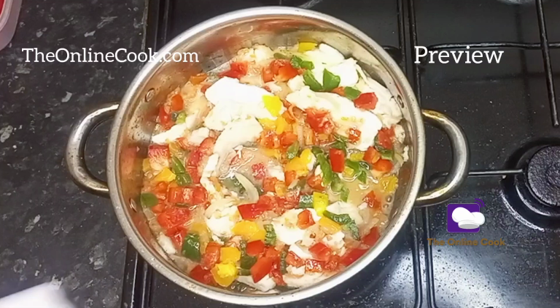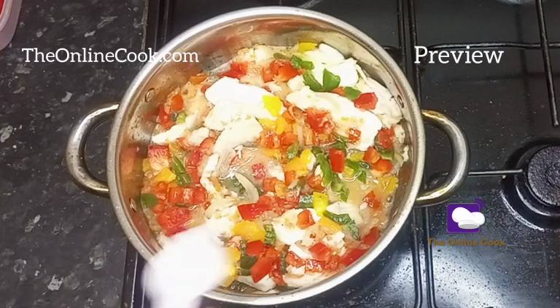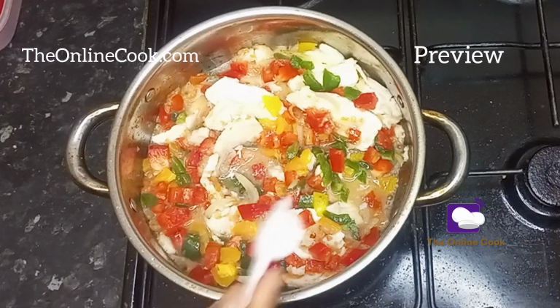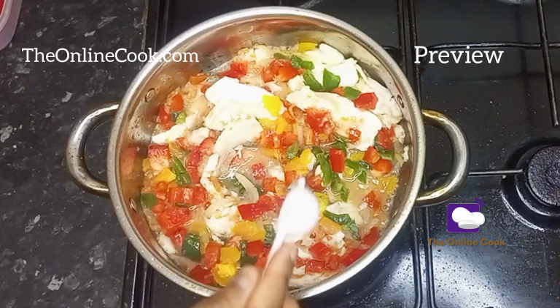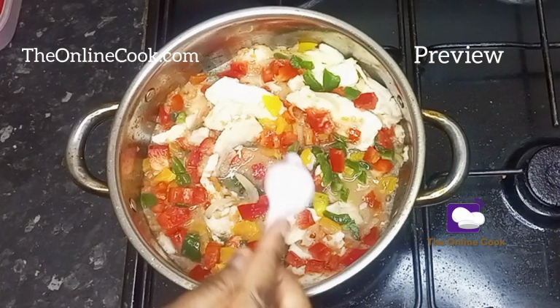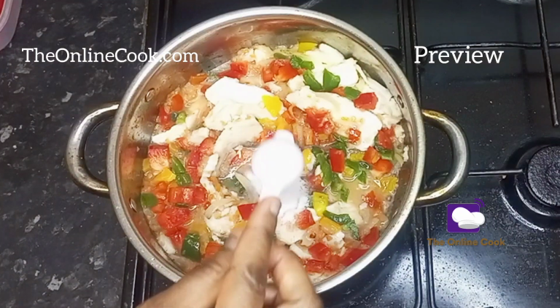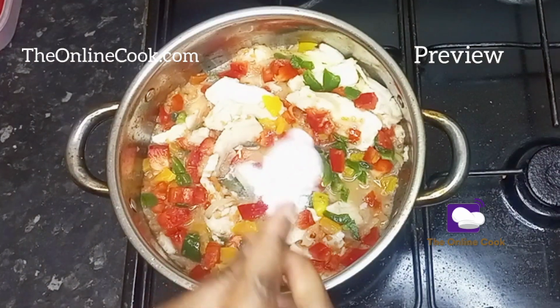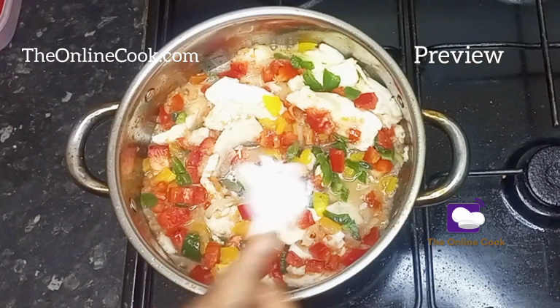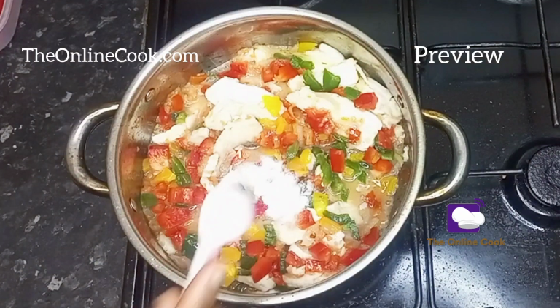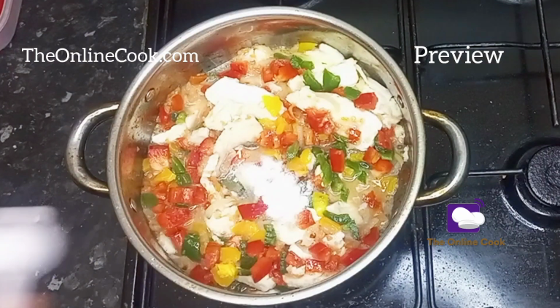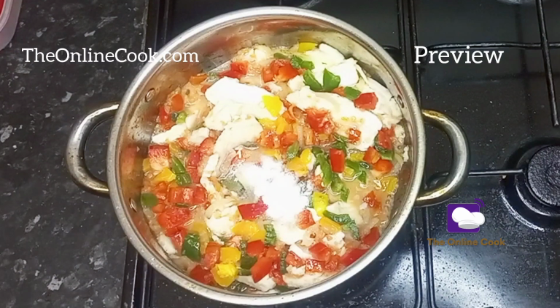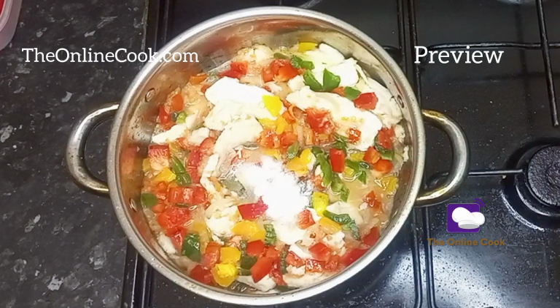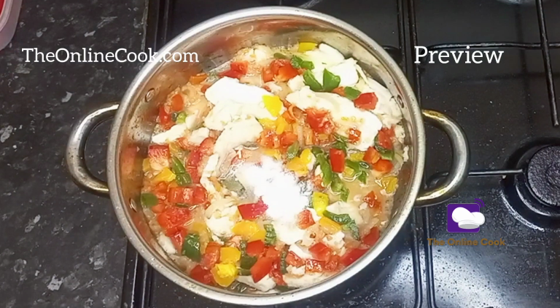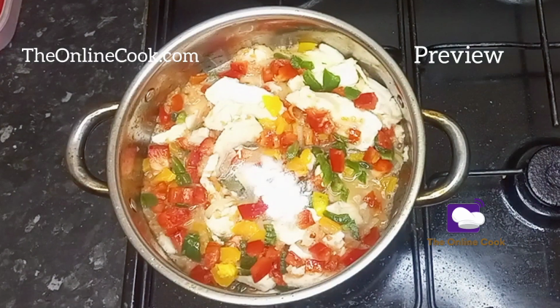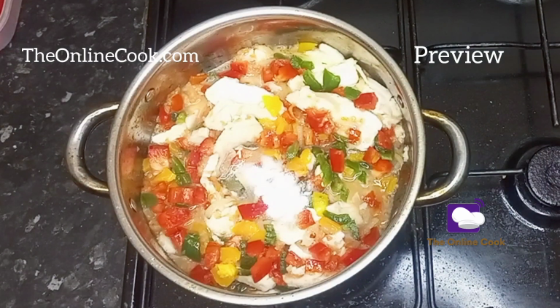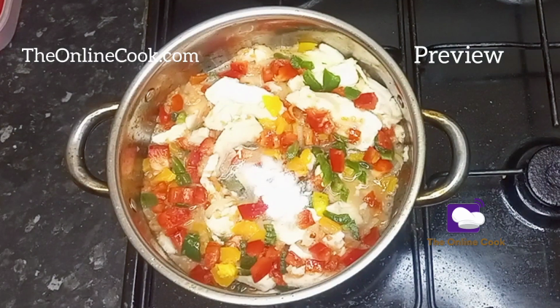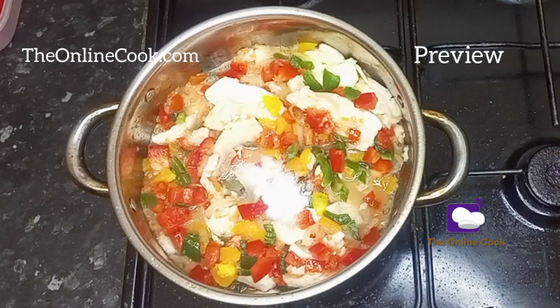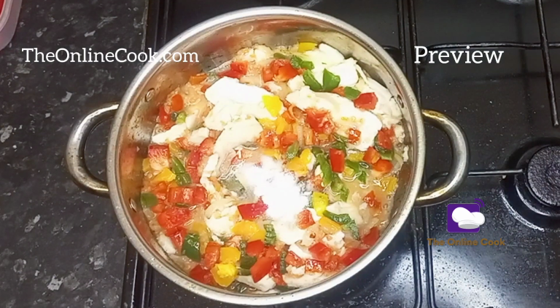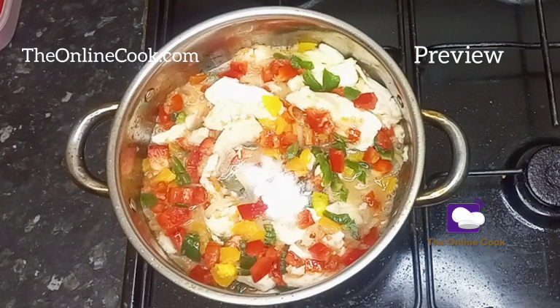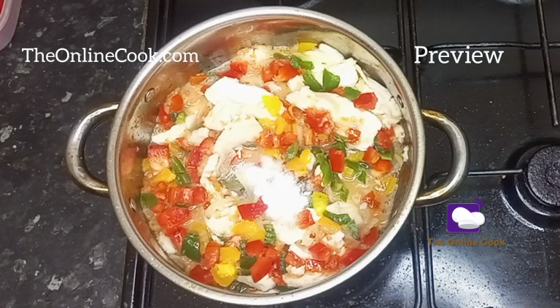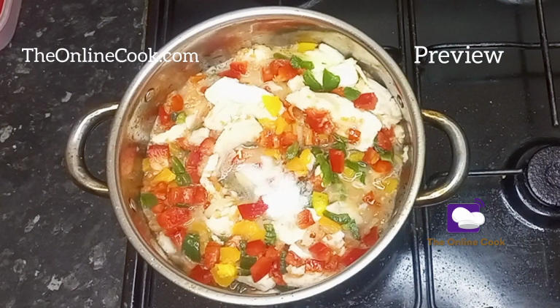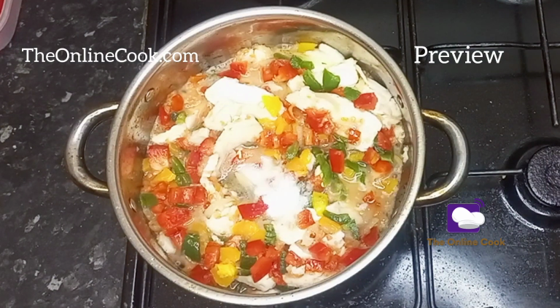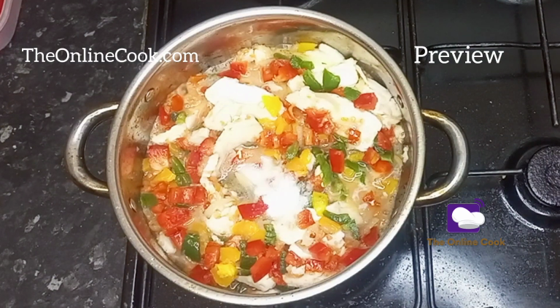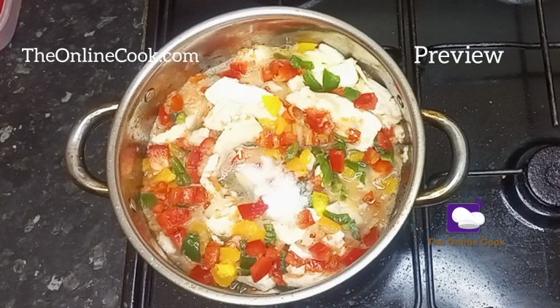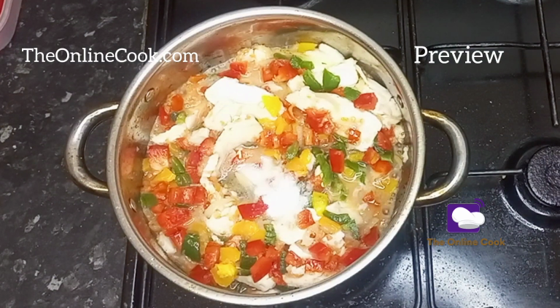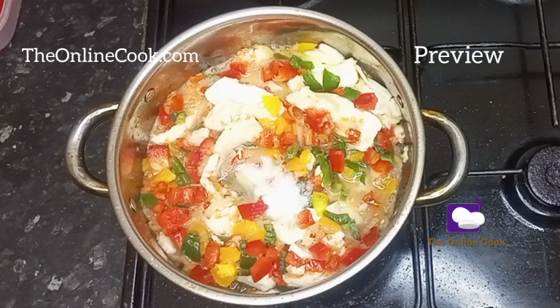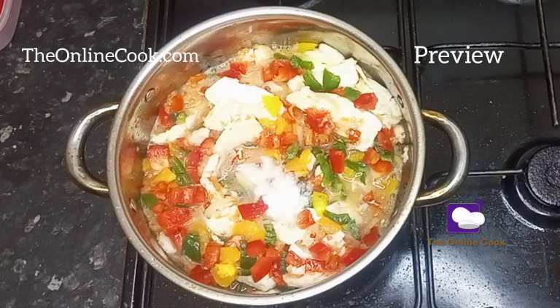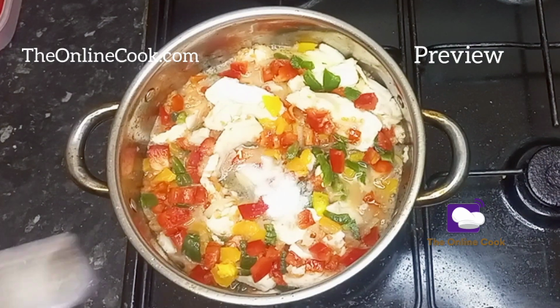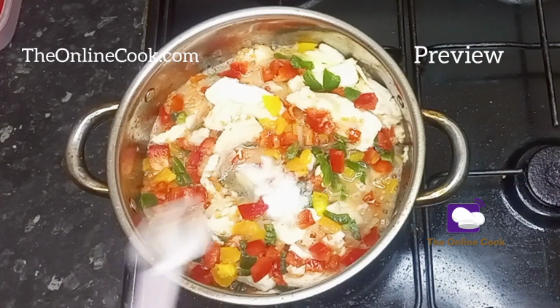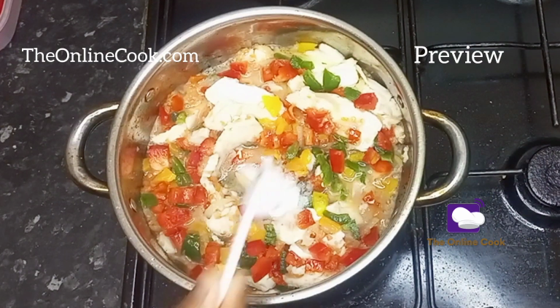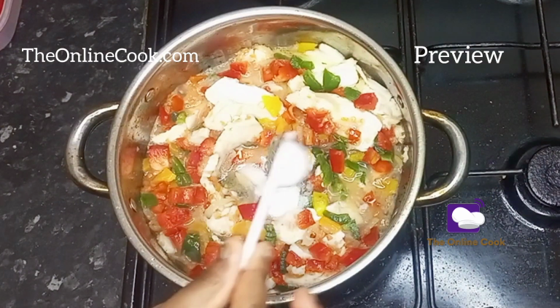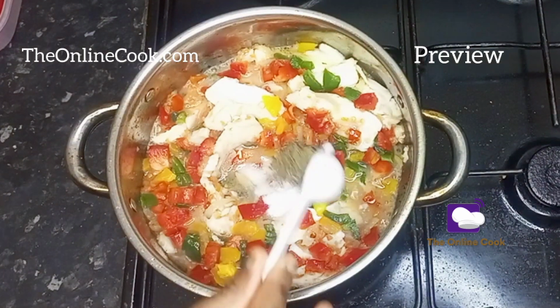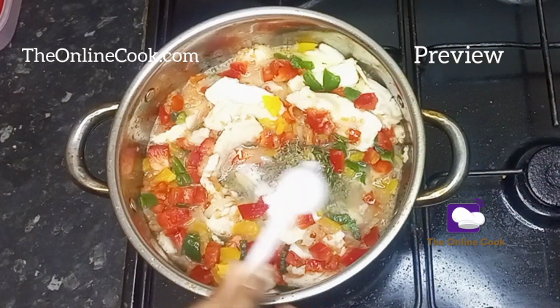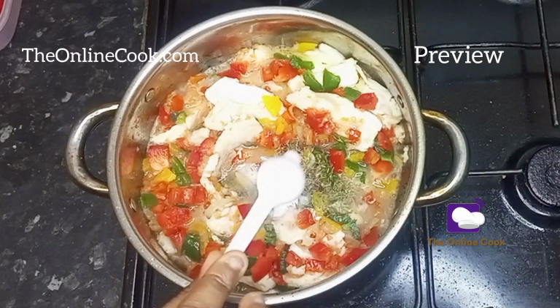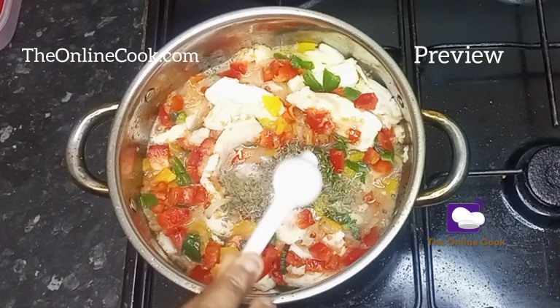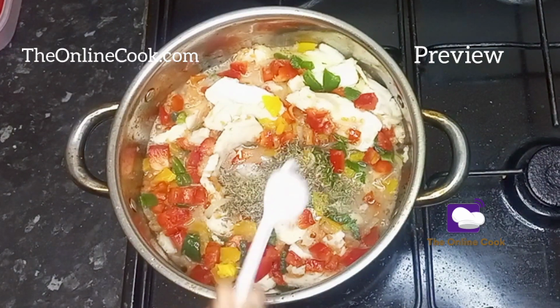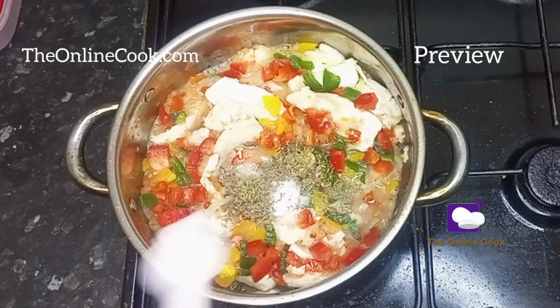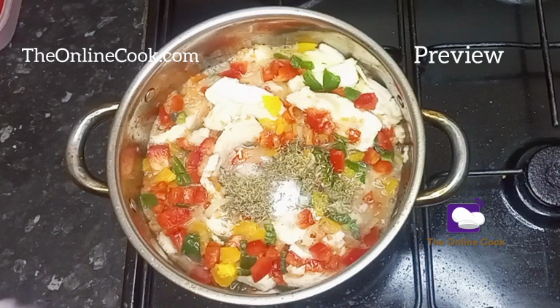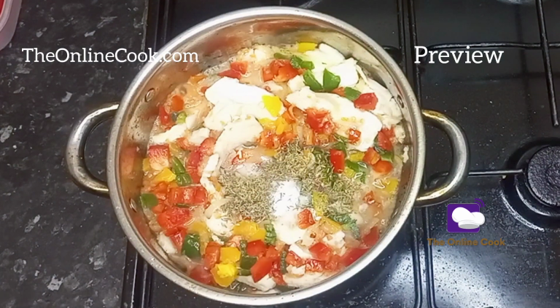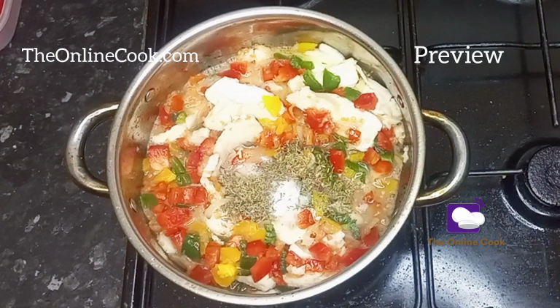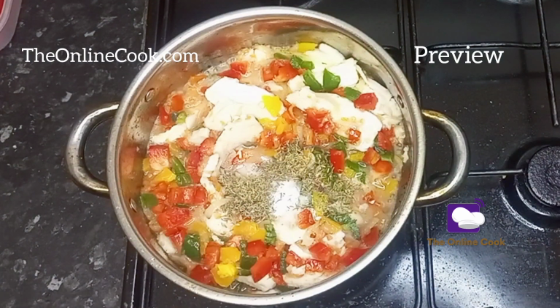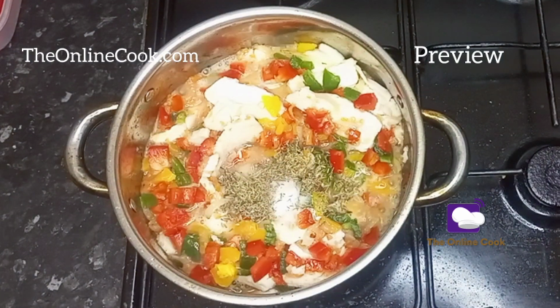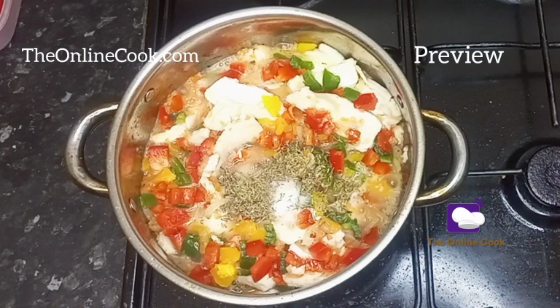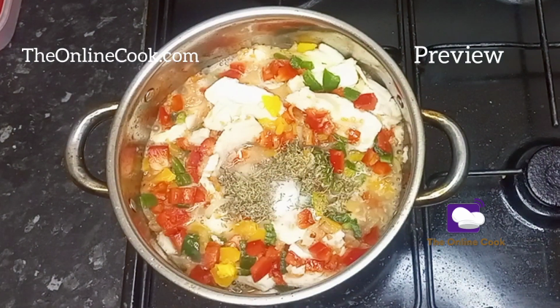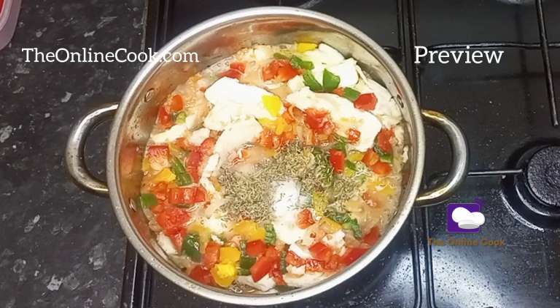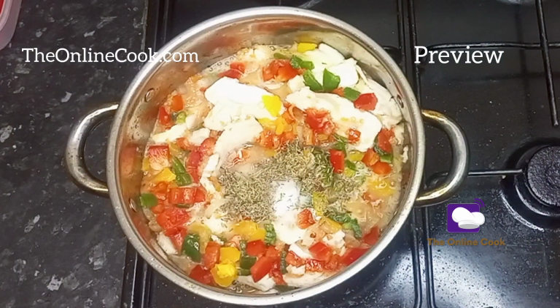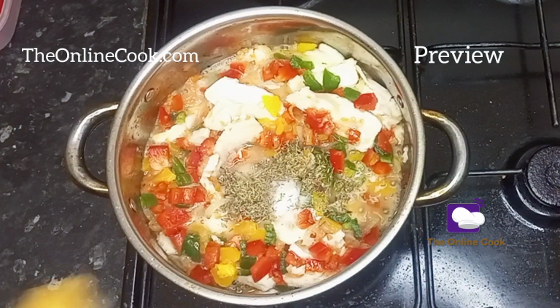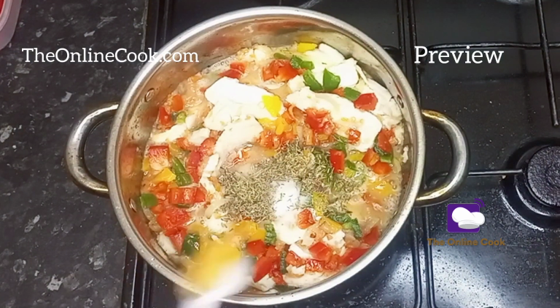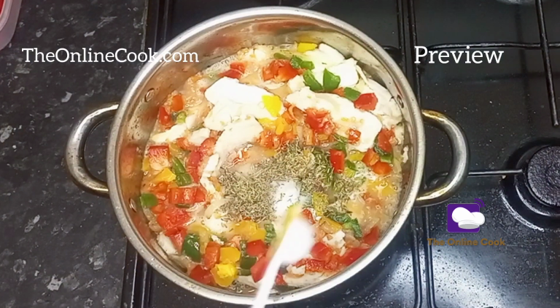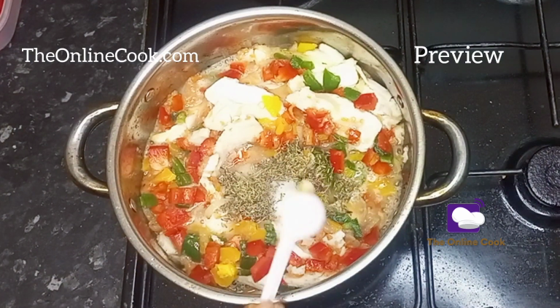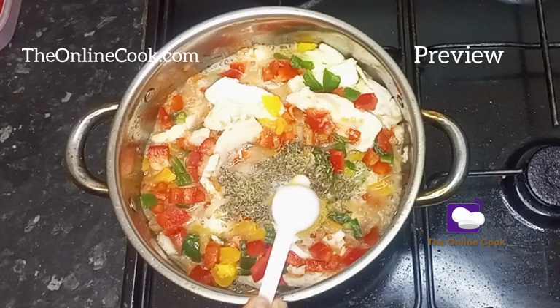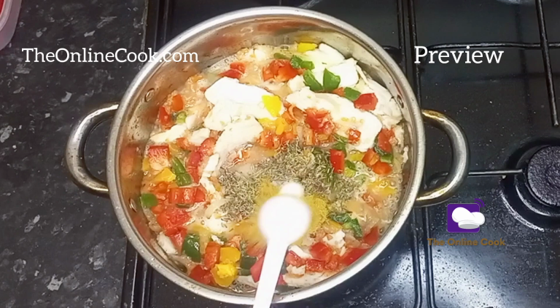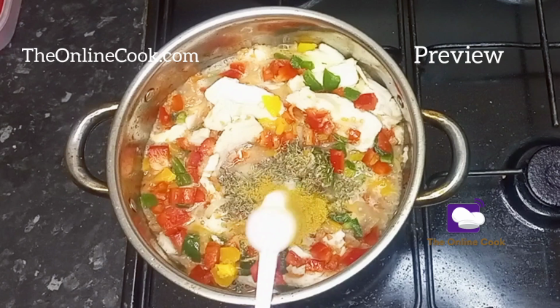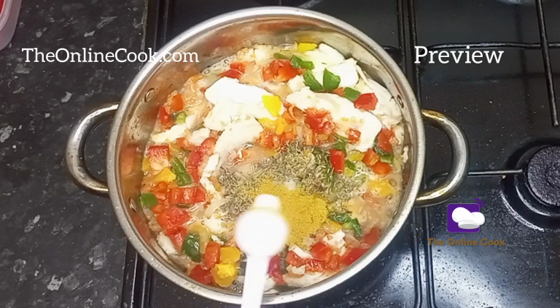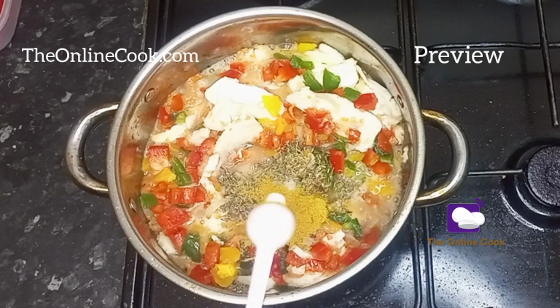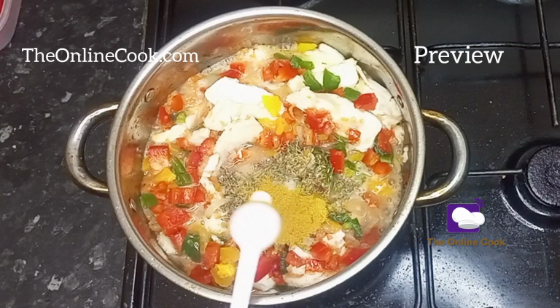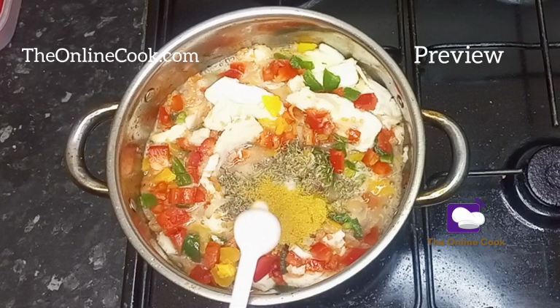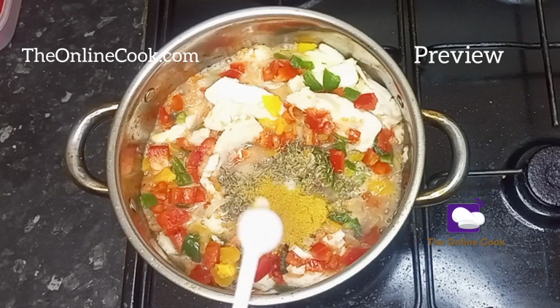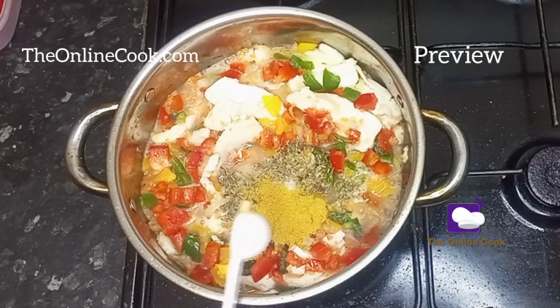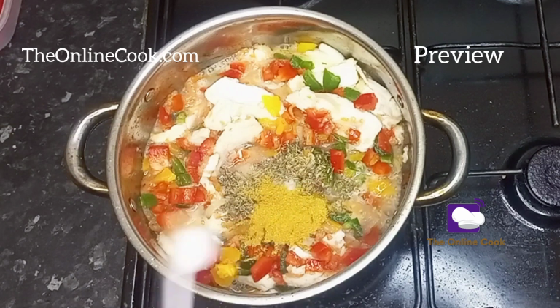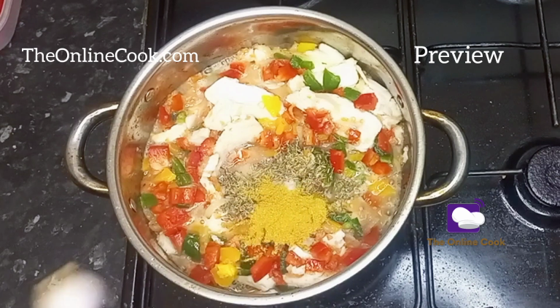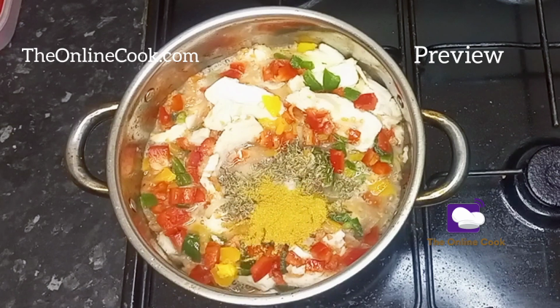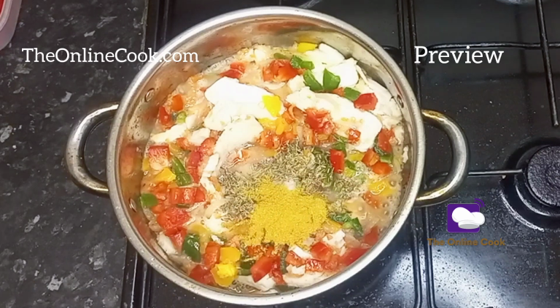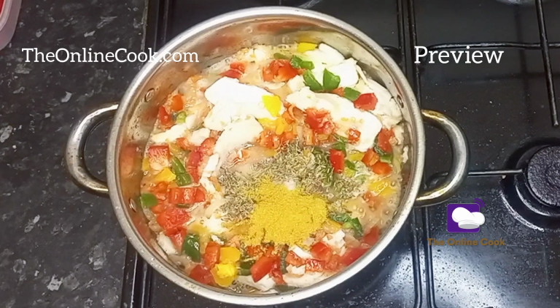Come along with me. Let's make this absolutely easy spaghetti recipe with chicken in less than 30 minutes.